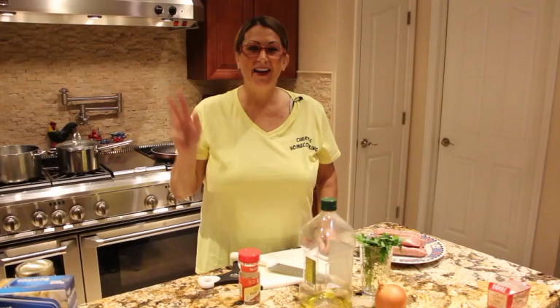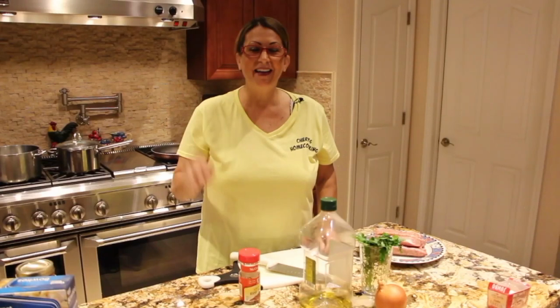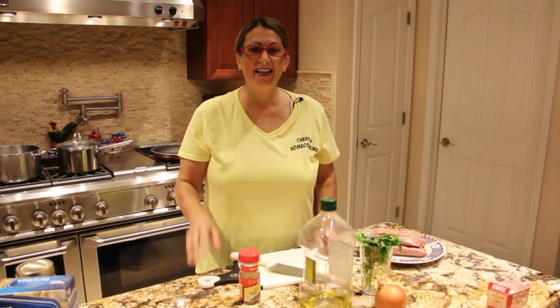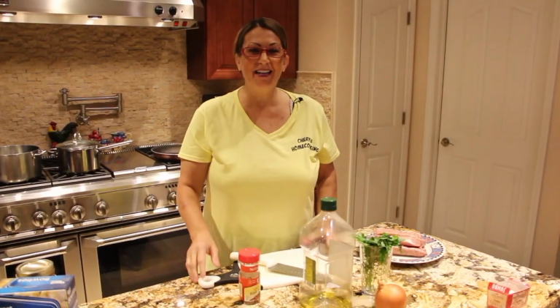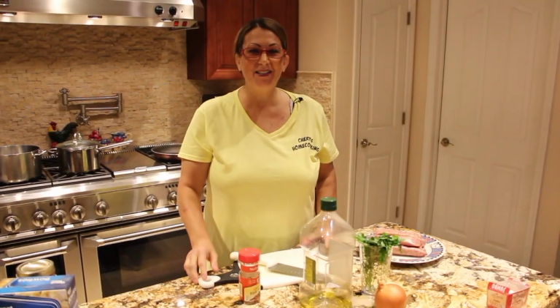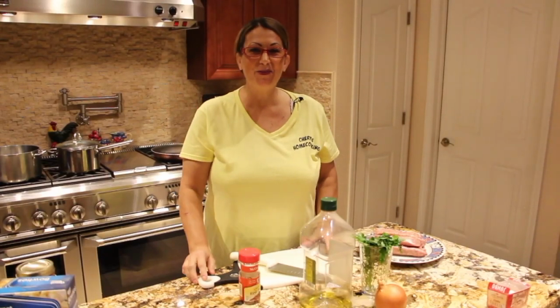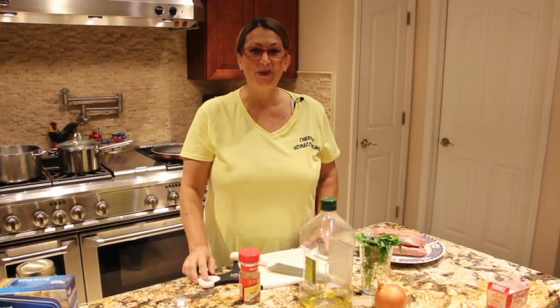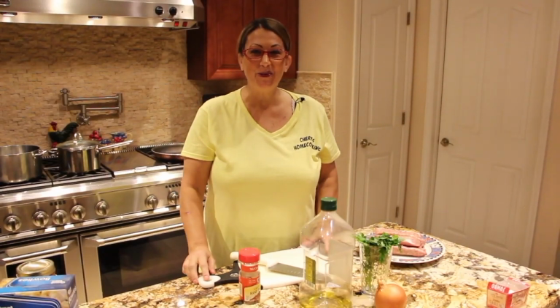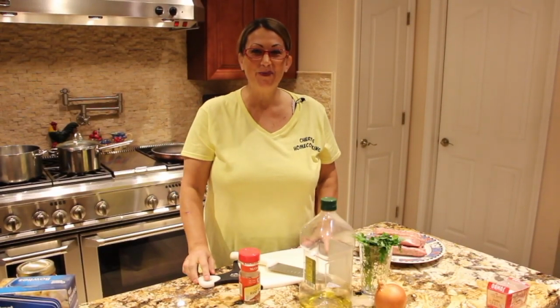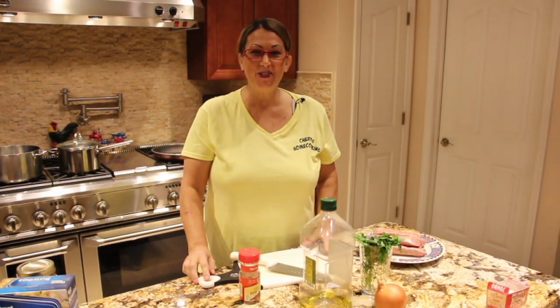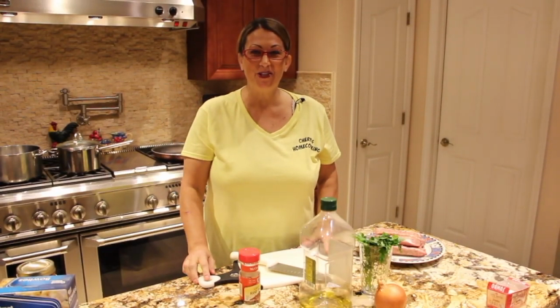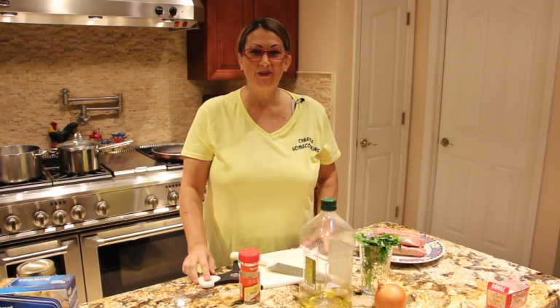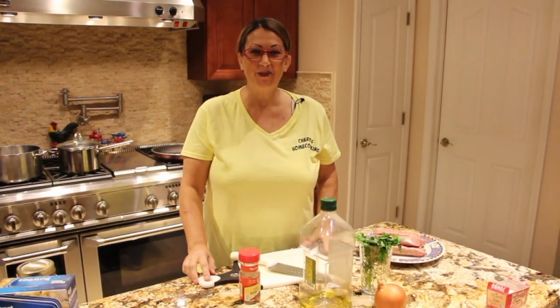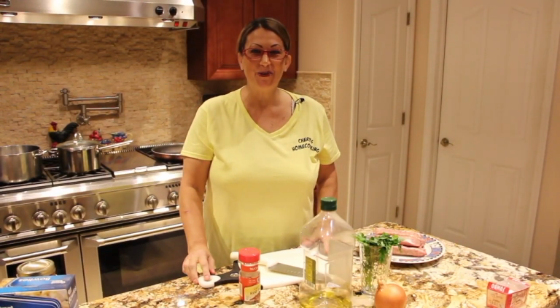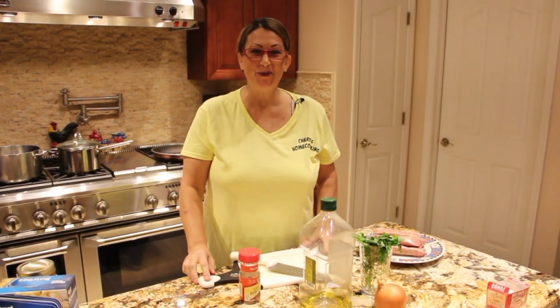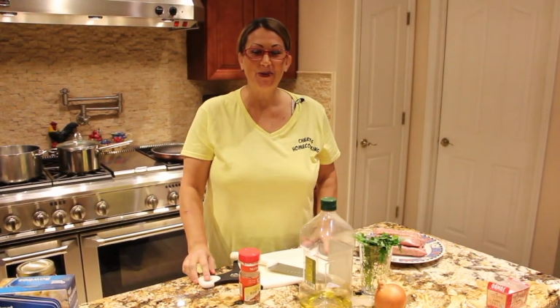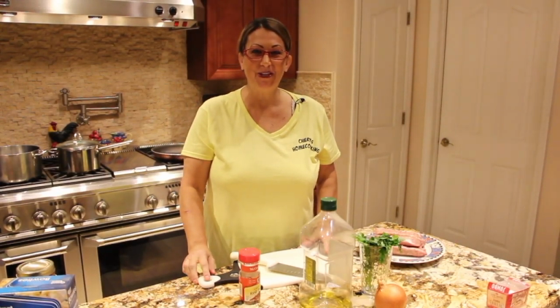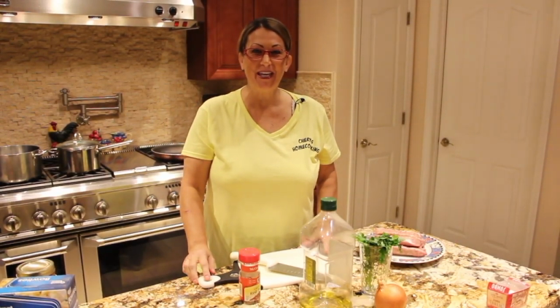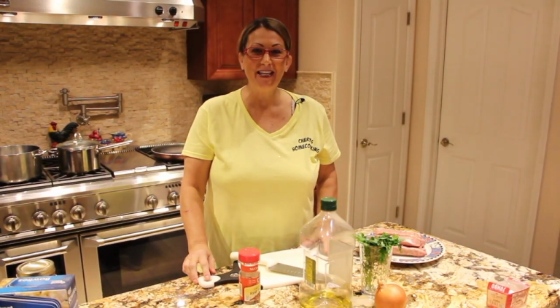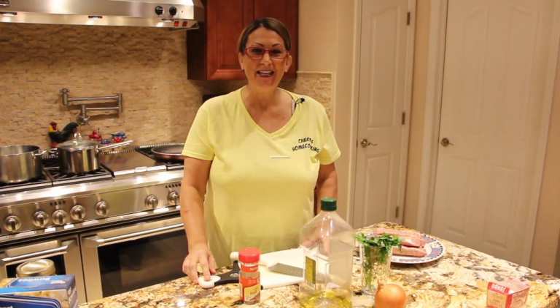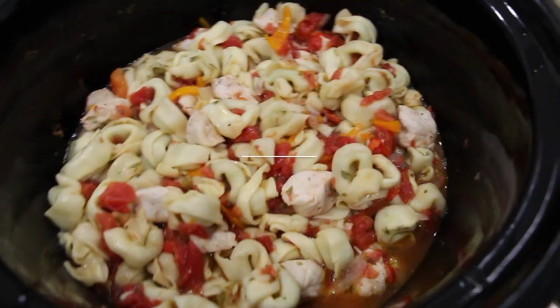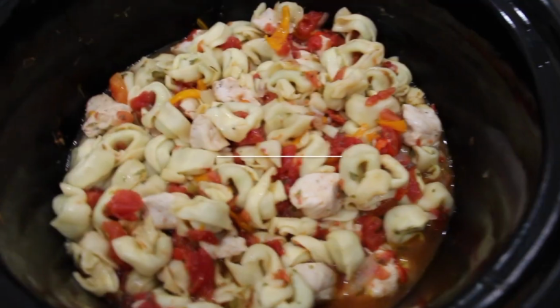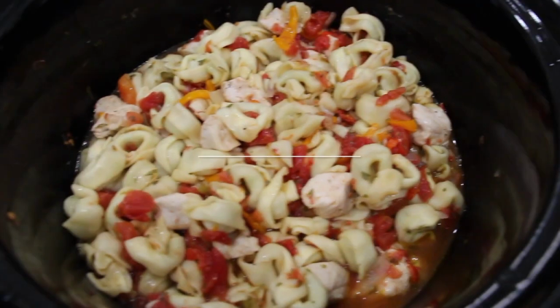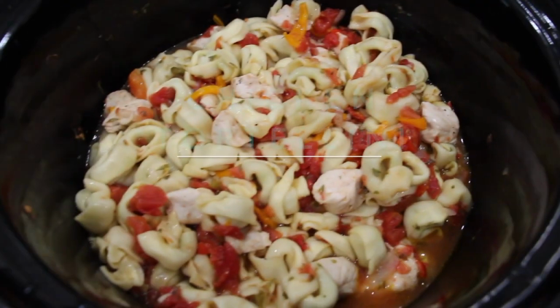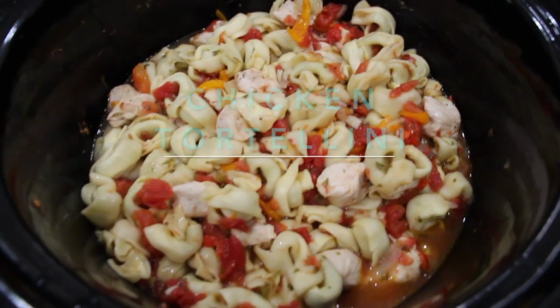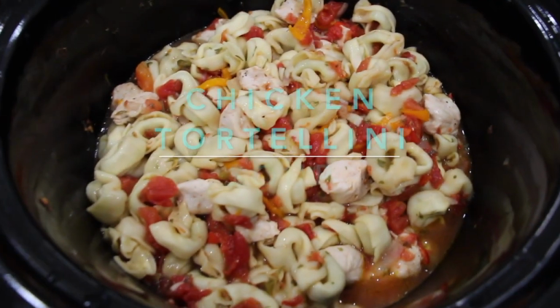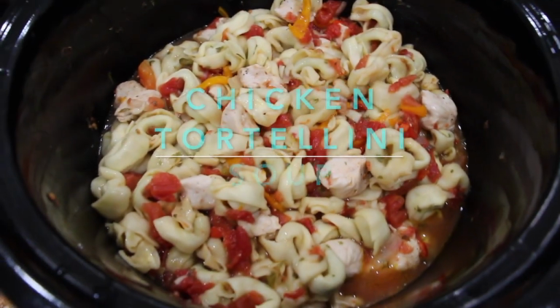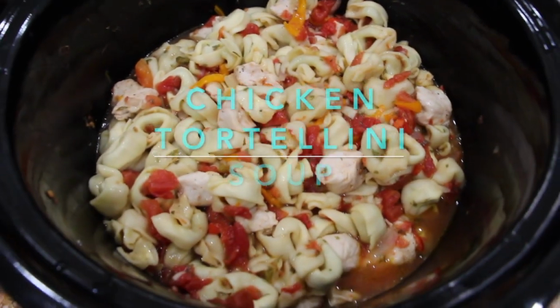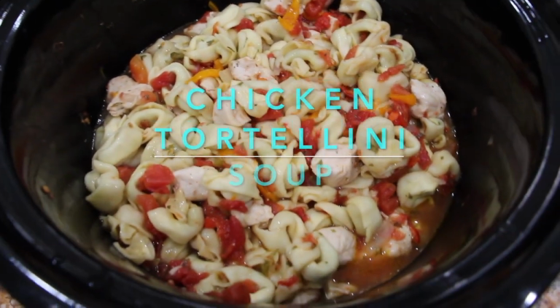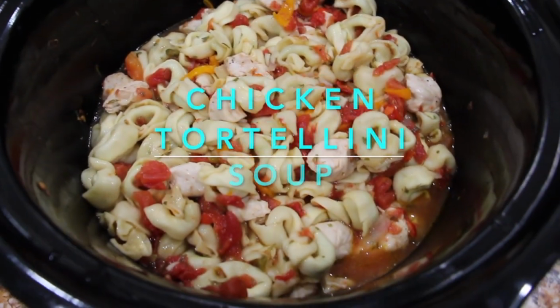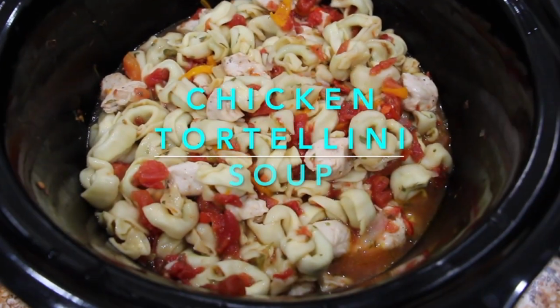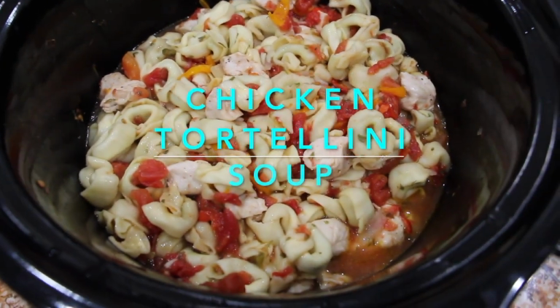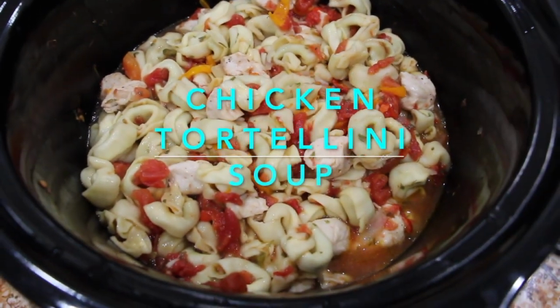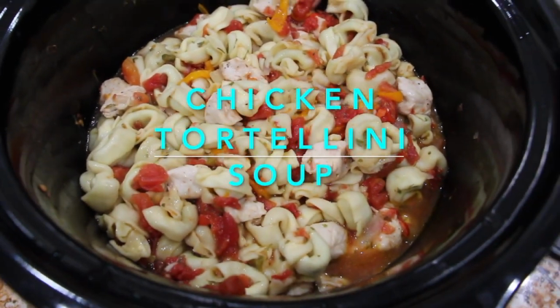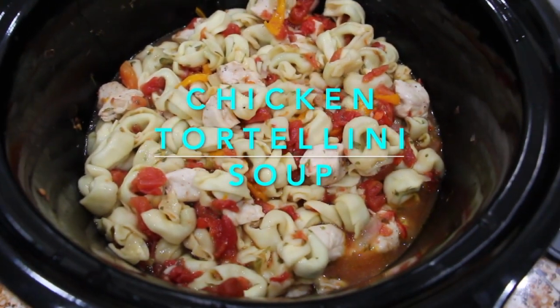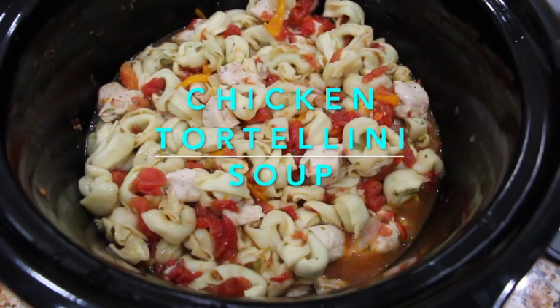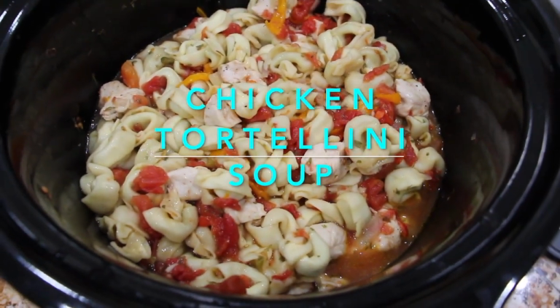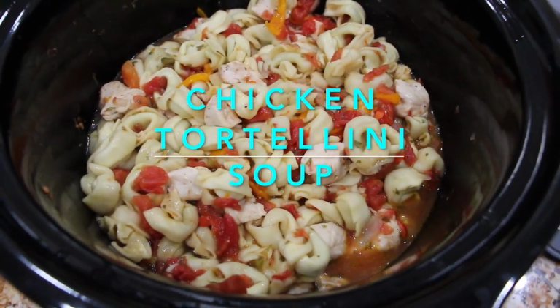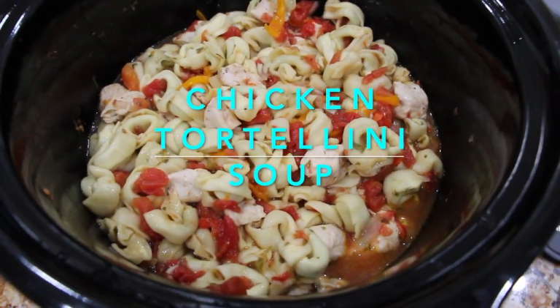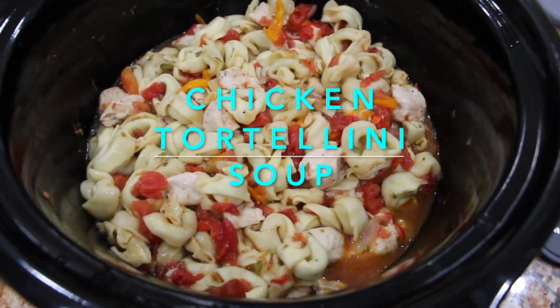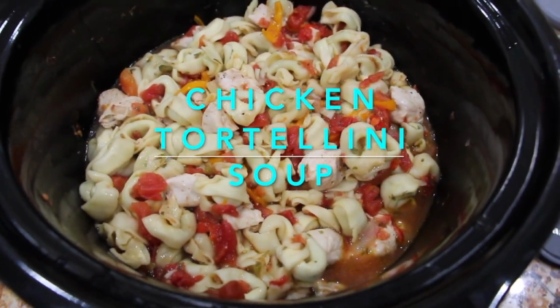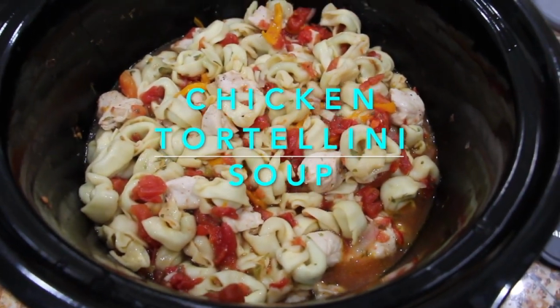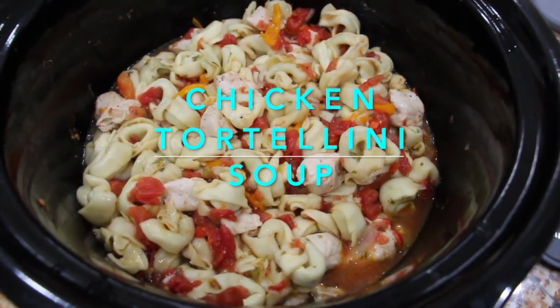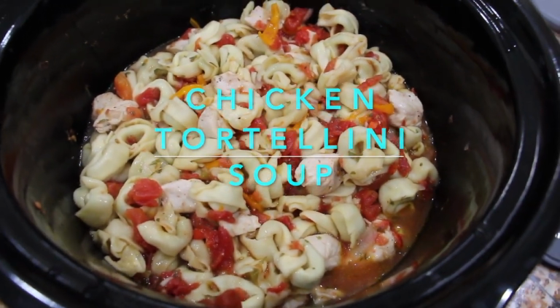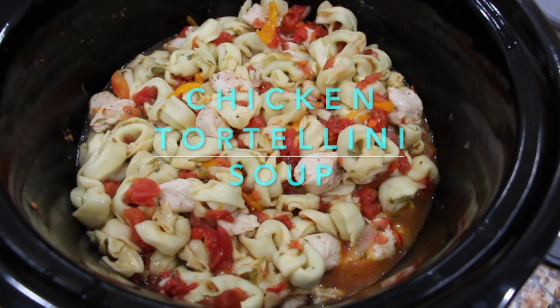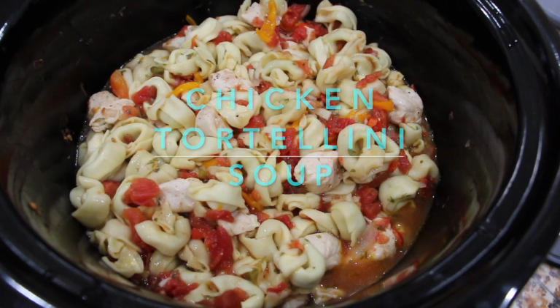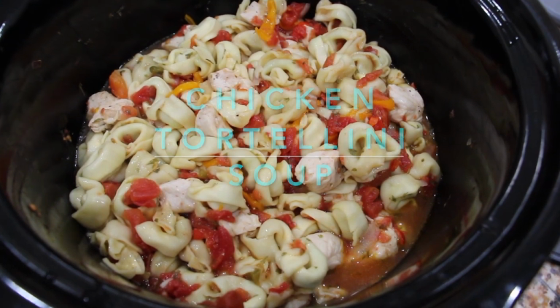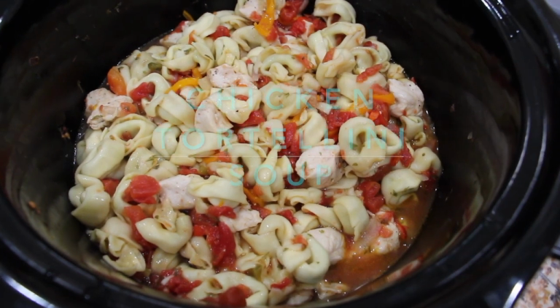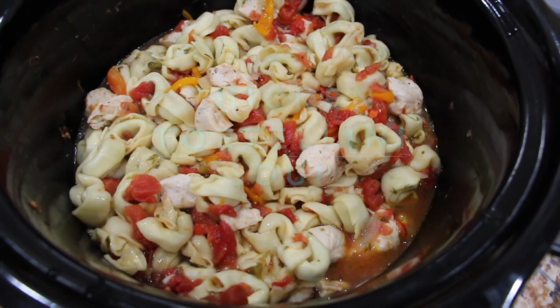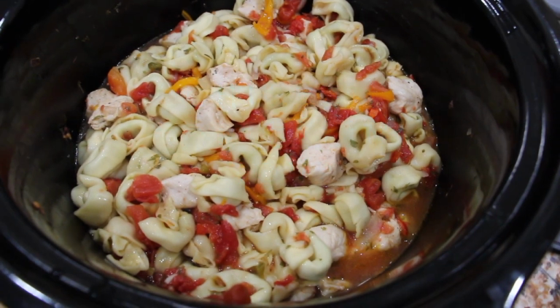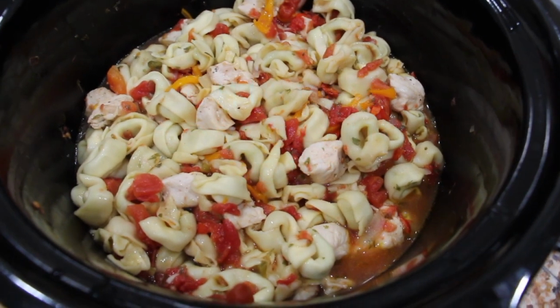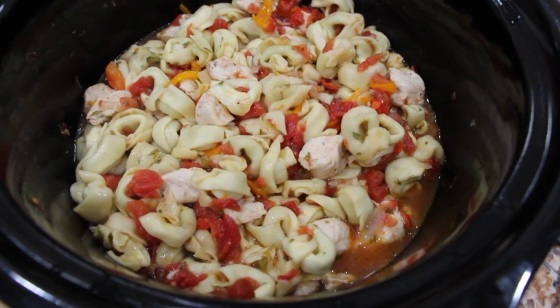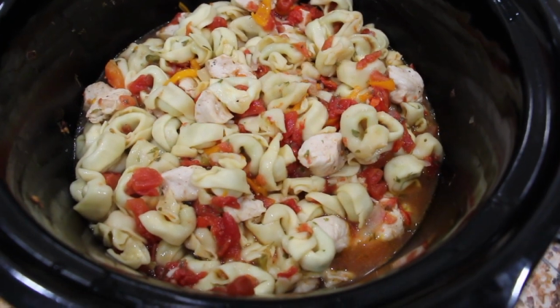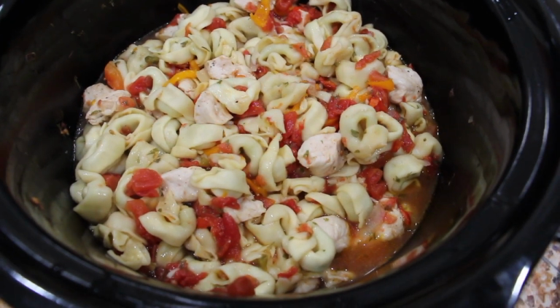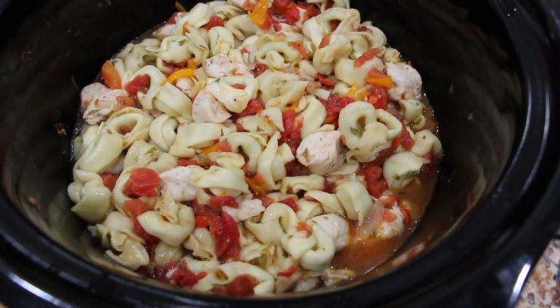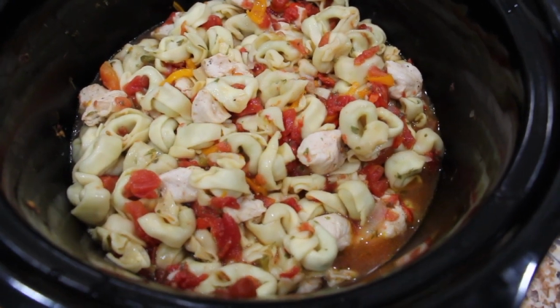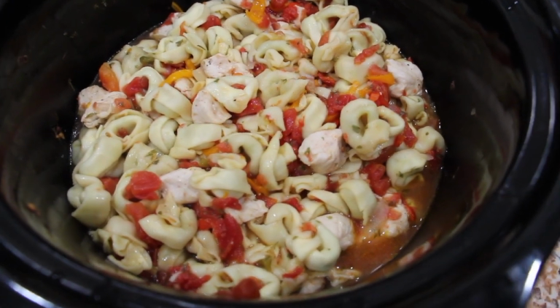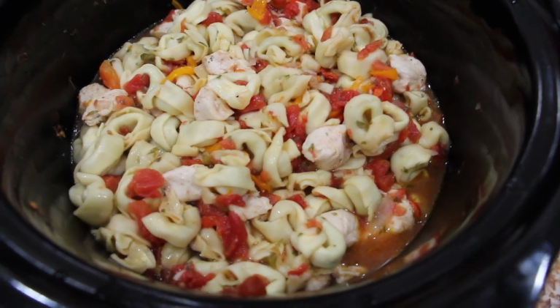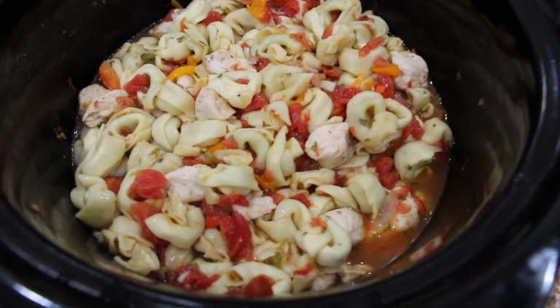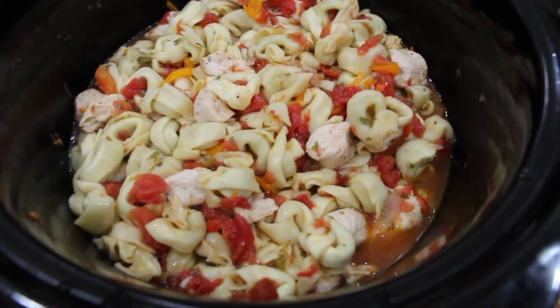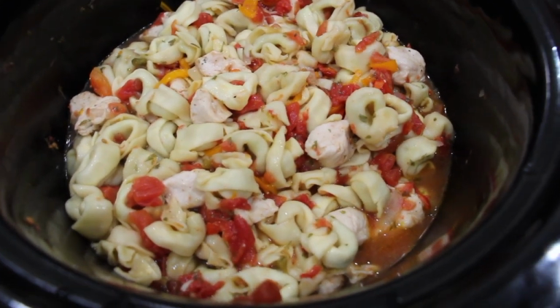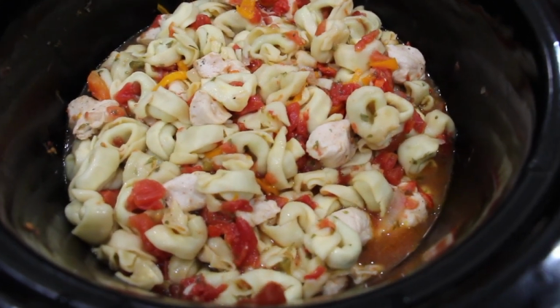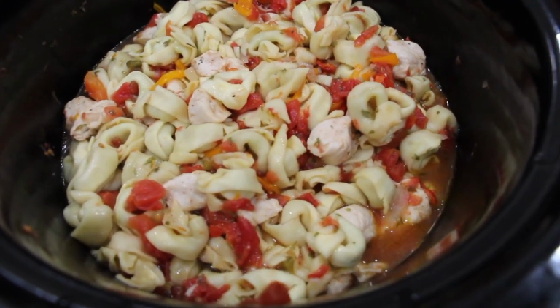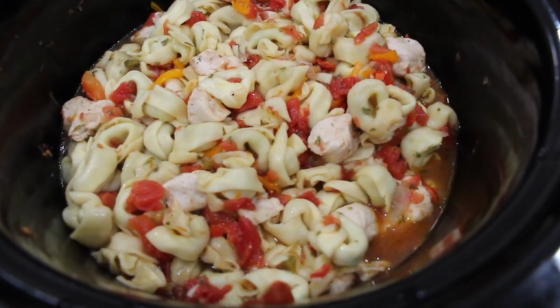Hi guys, welcome to Cheryl's Home Cooking. Today I'm going to show you how to make homemade chicken tortellini soup. So let's get started.